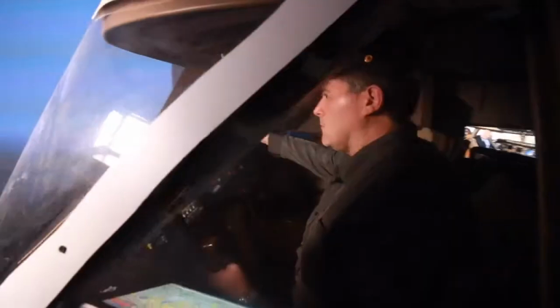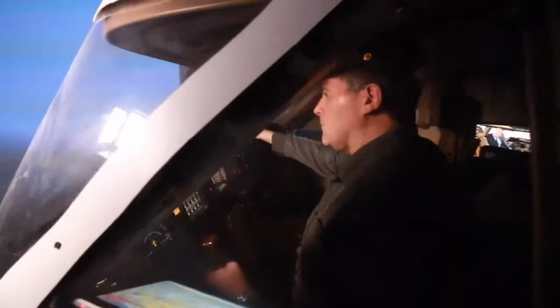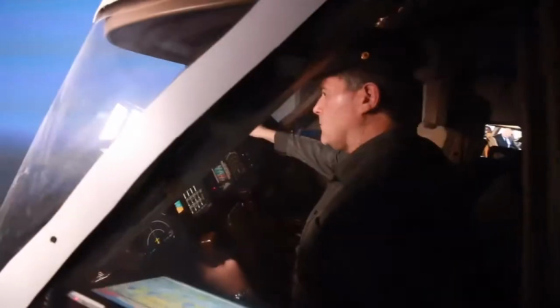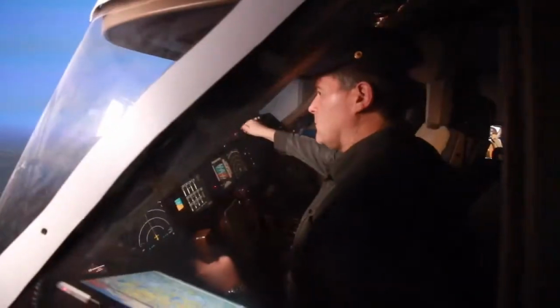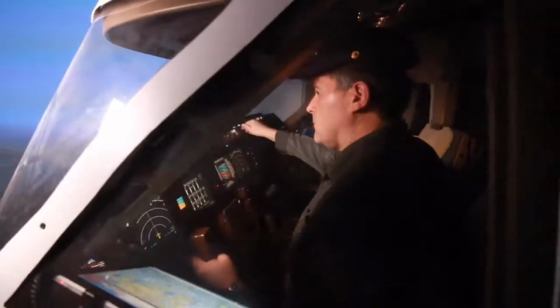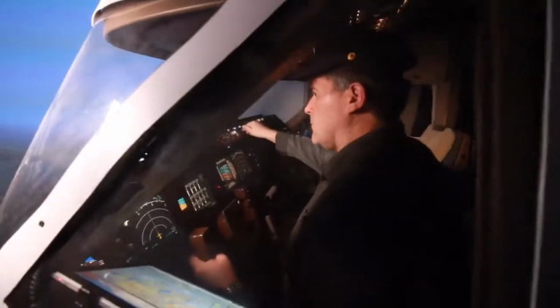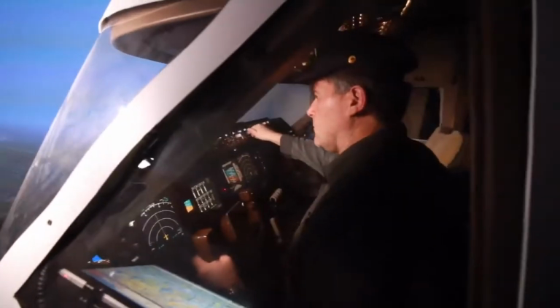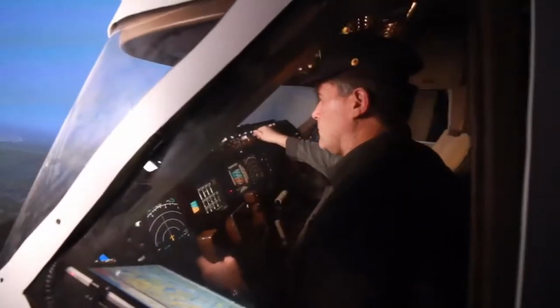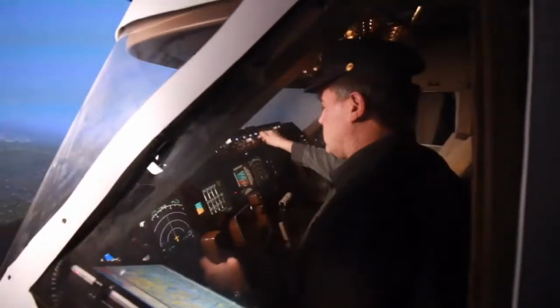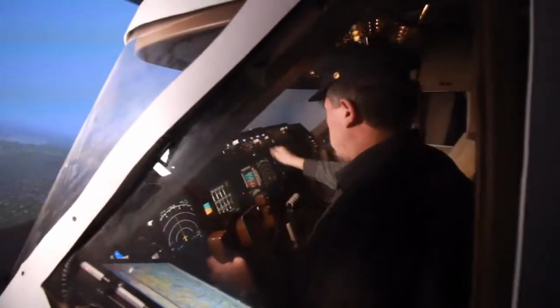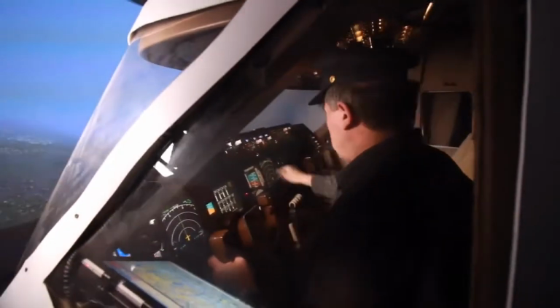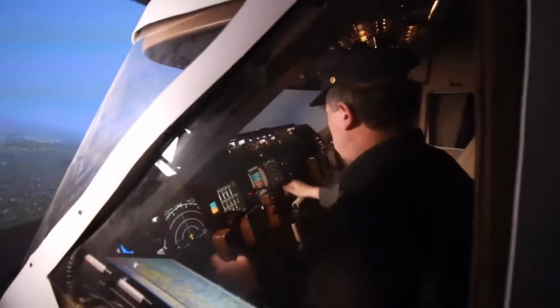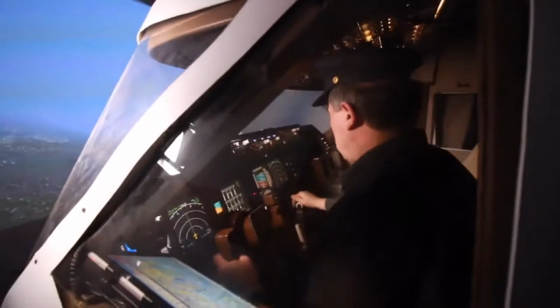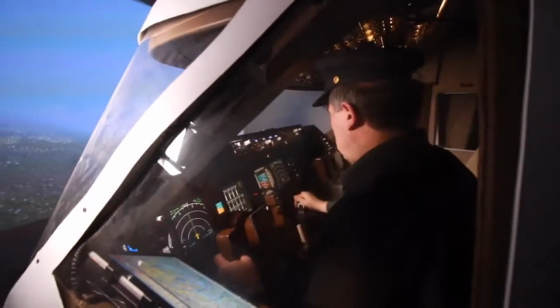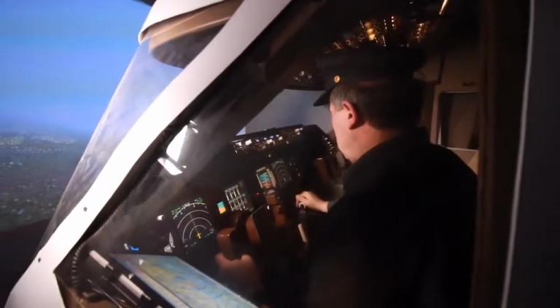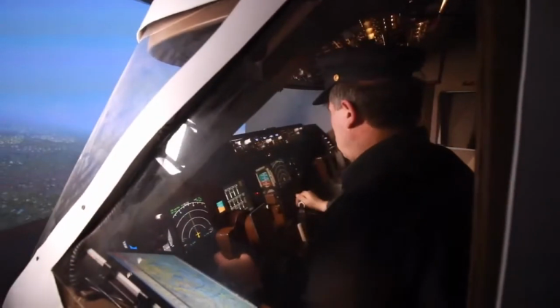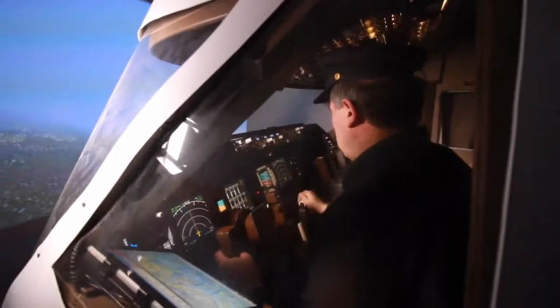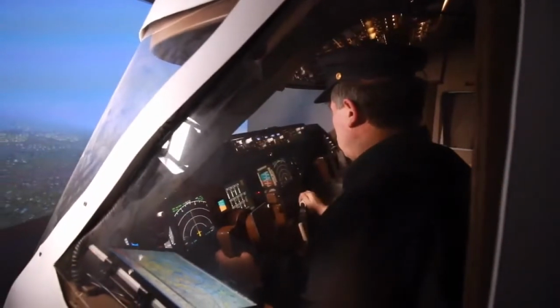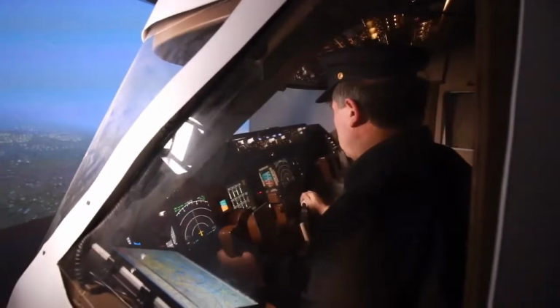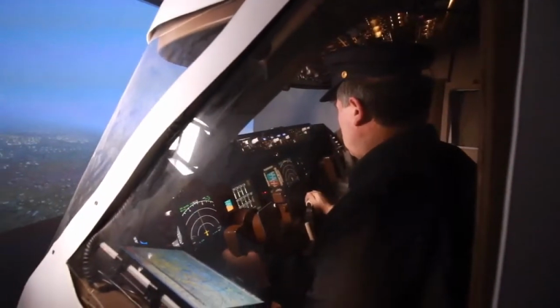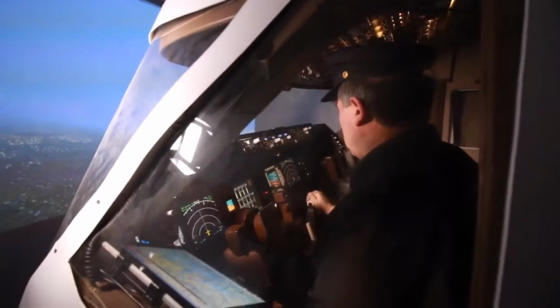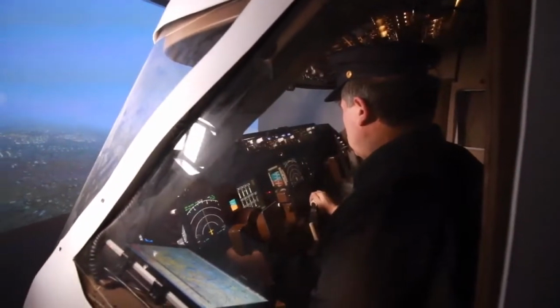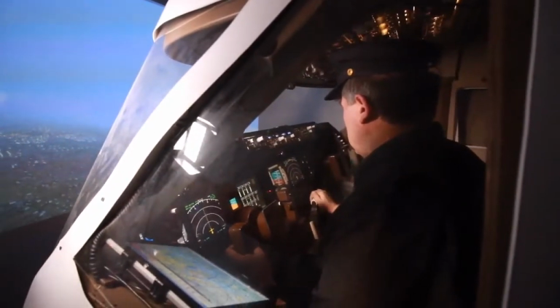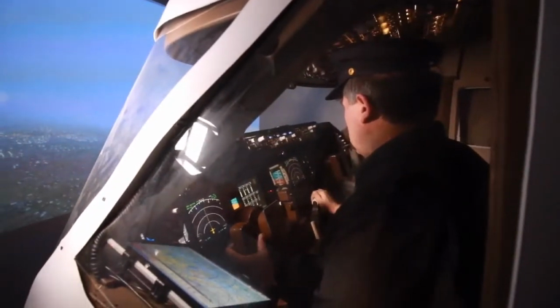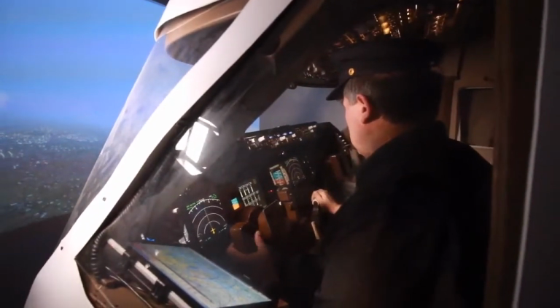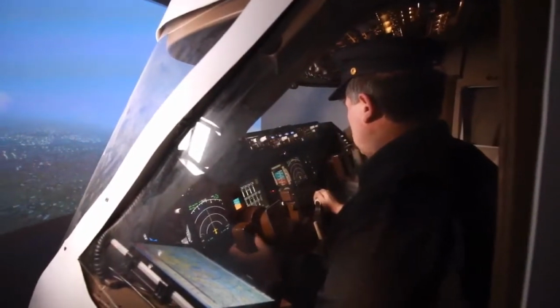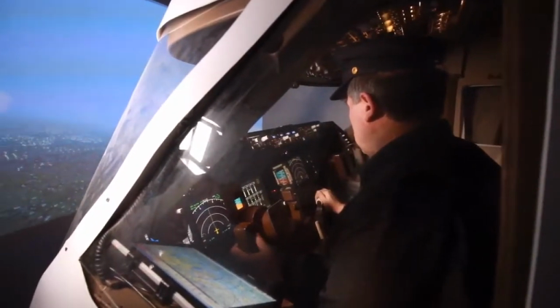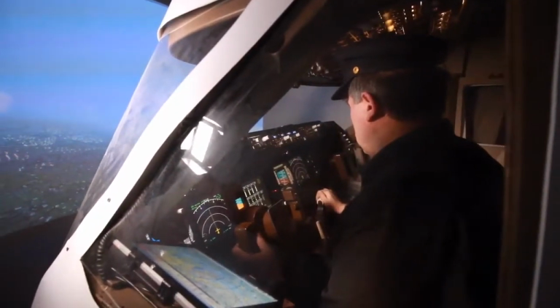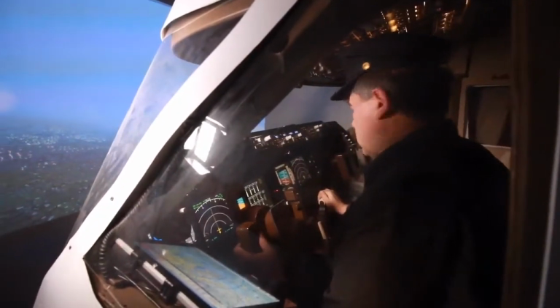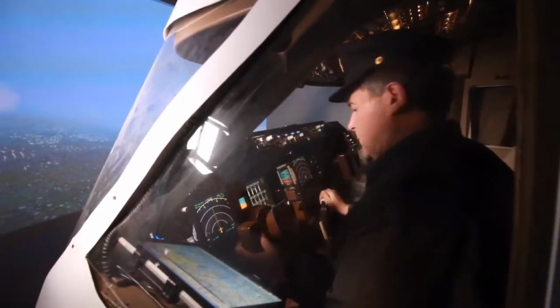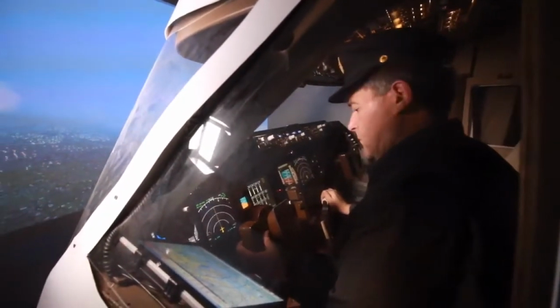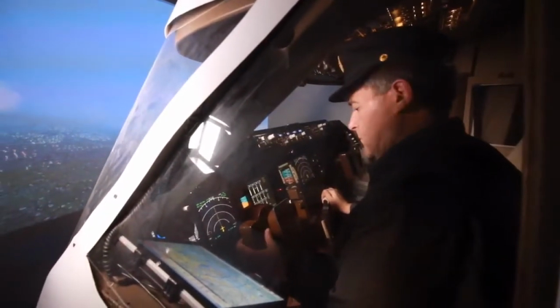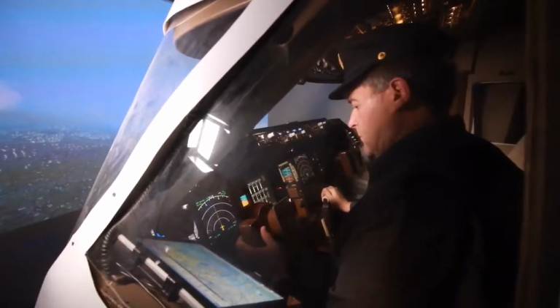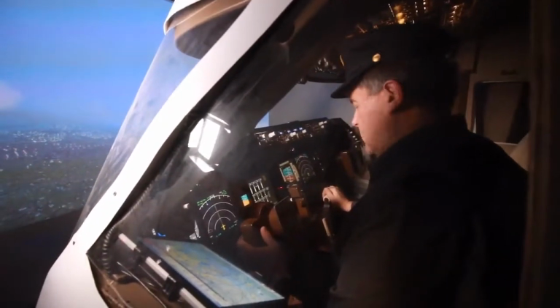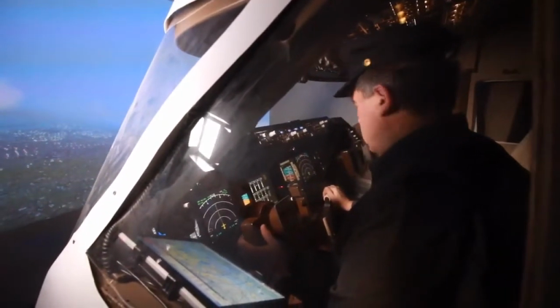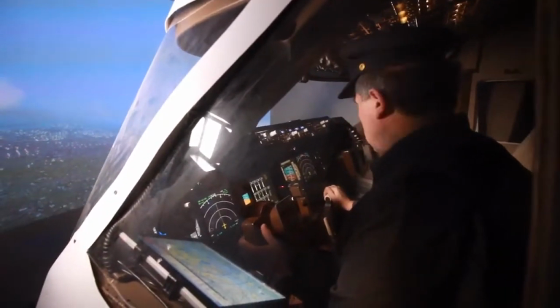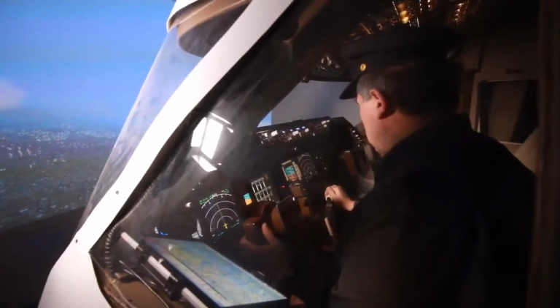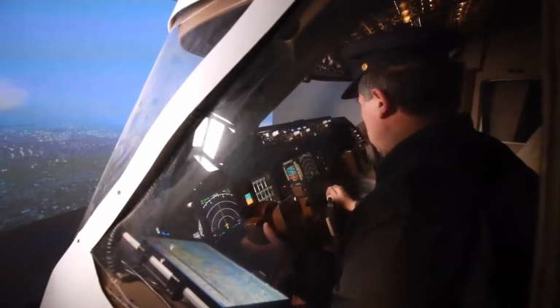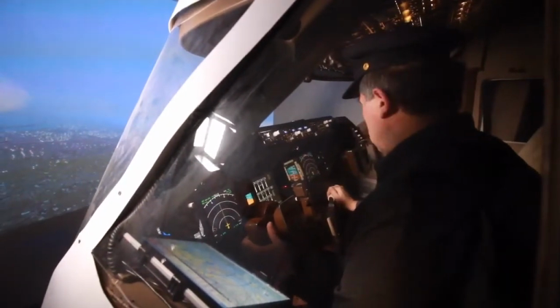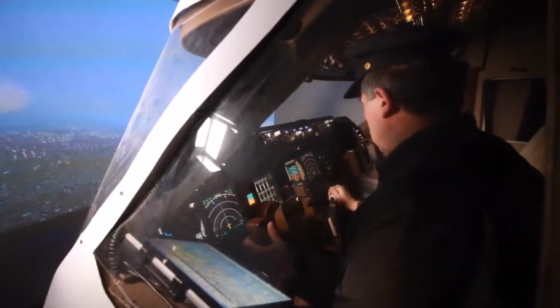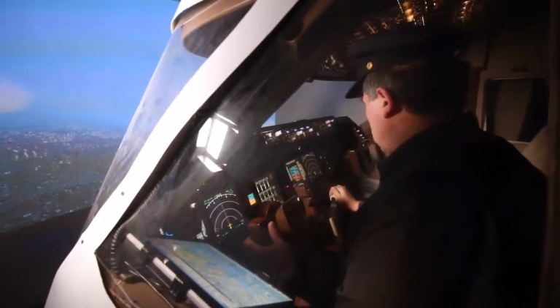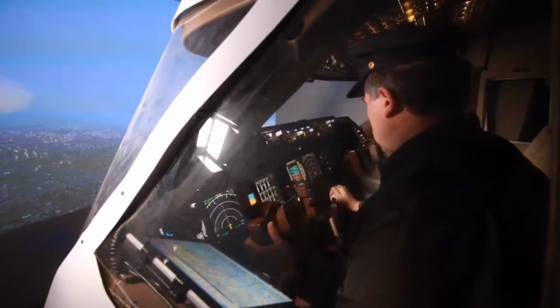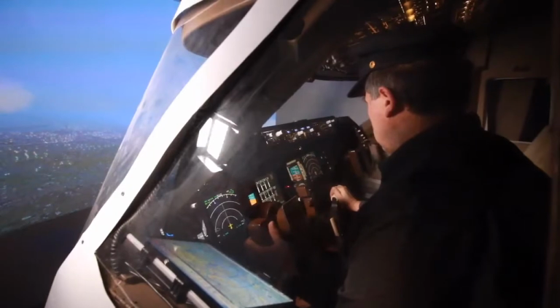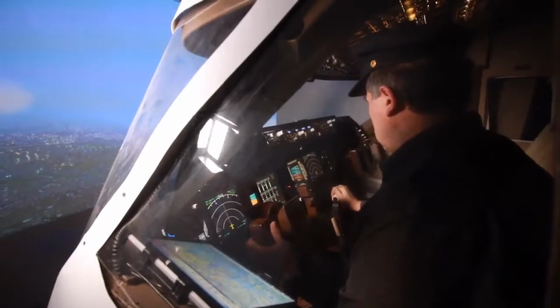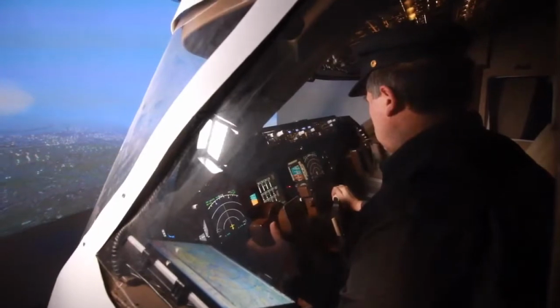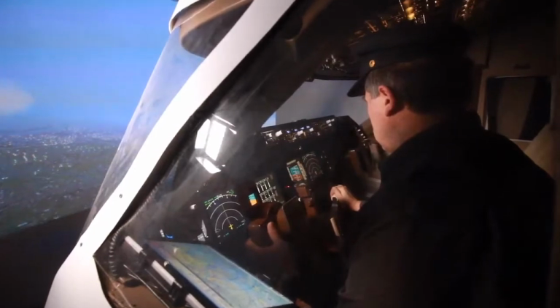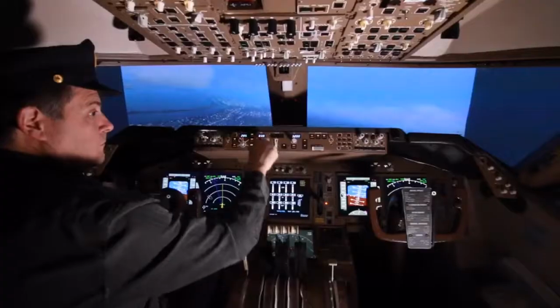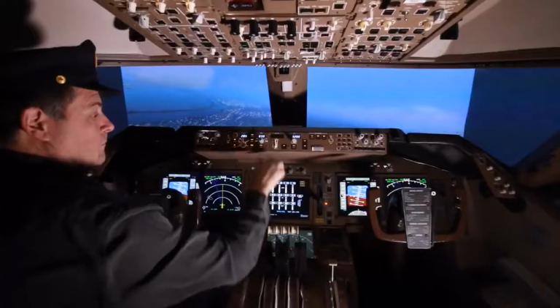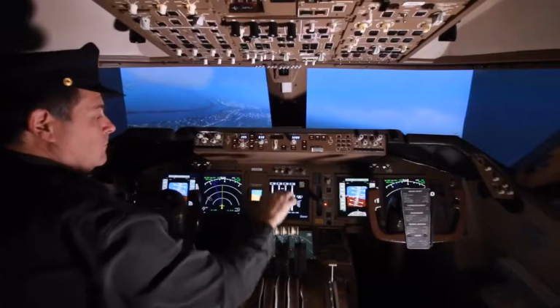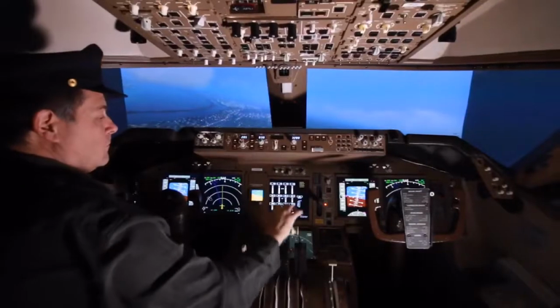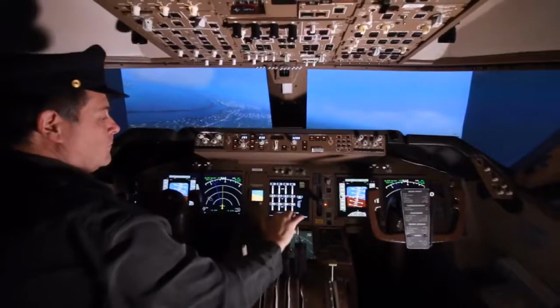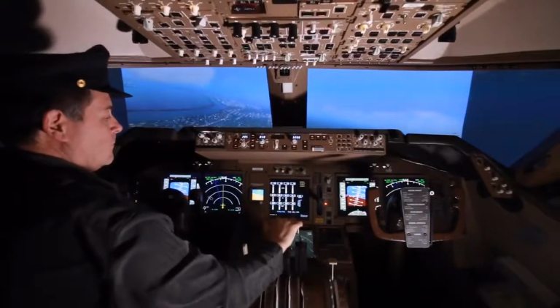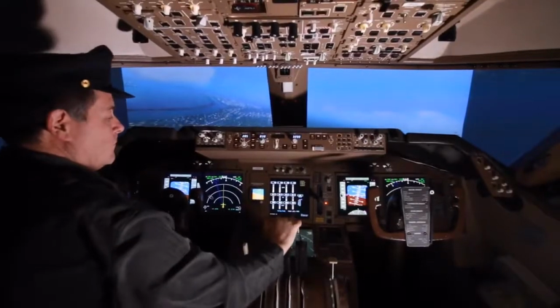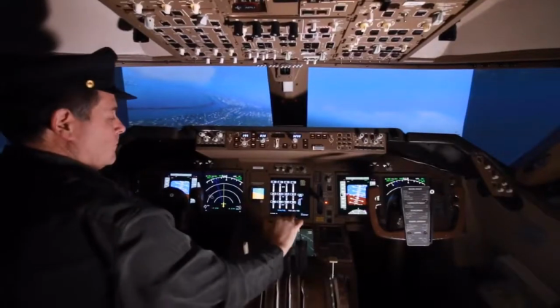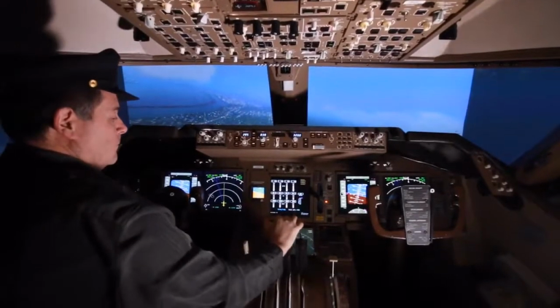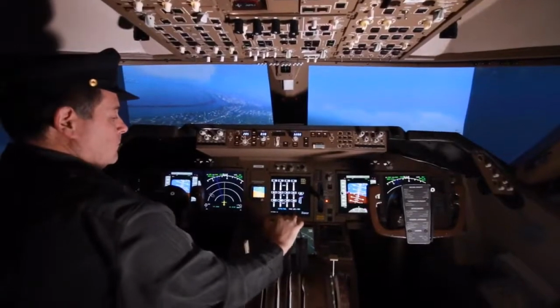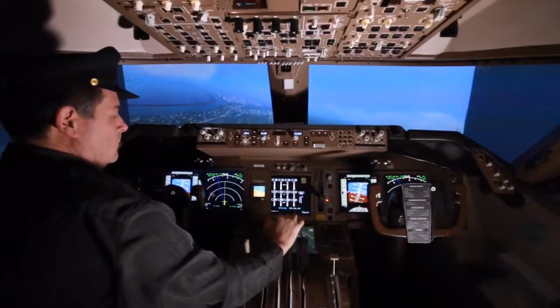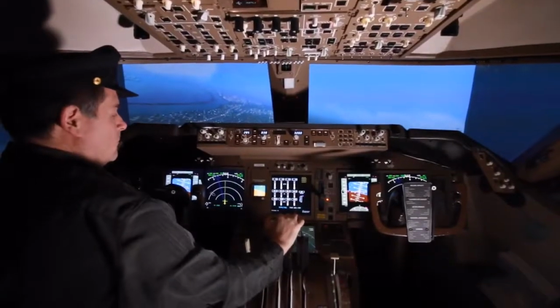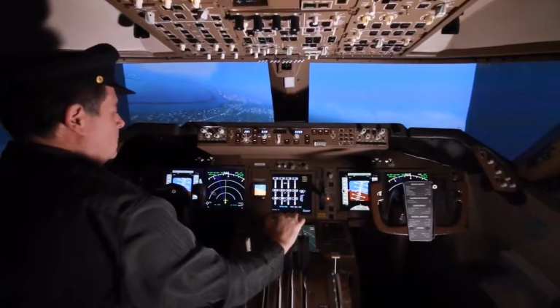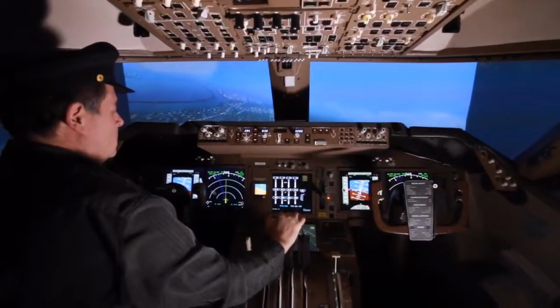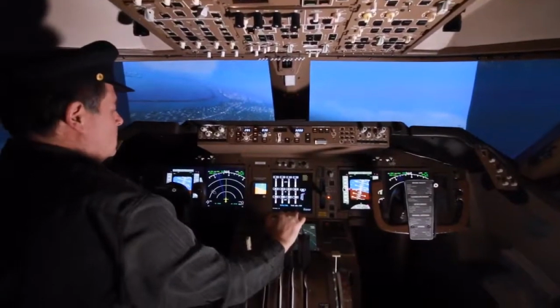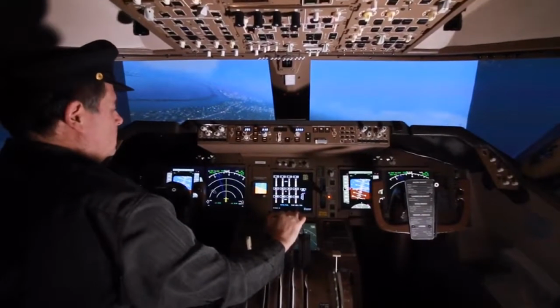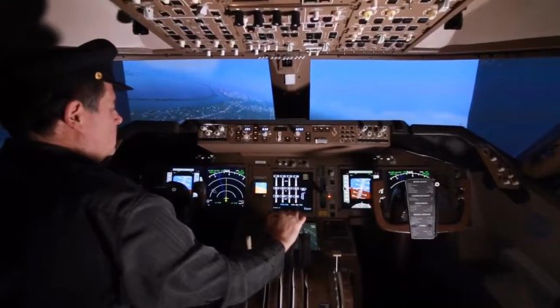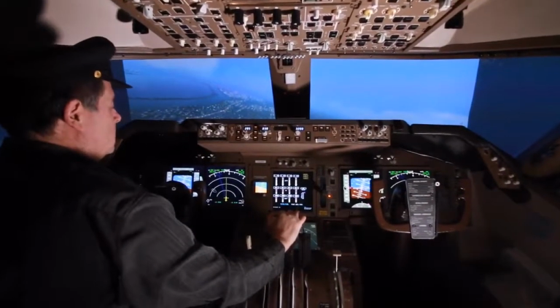And other than a multi-million dollar commercial flight simulator, it is the closest thing you can get to flying a real 747.